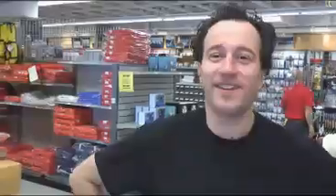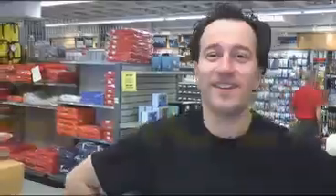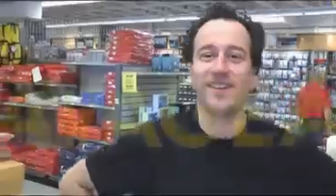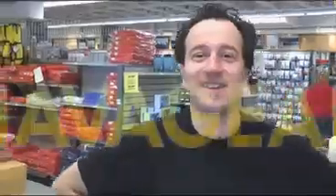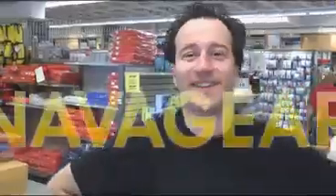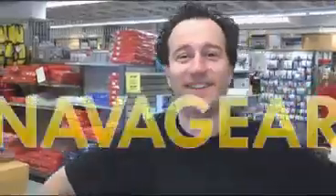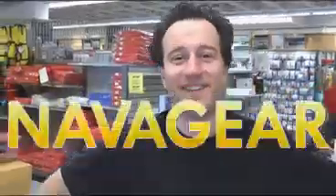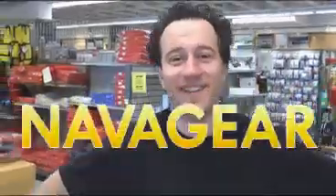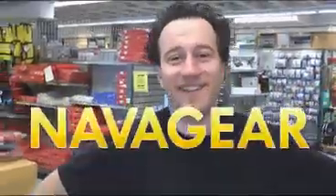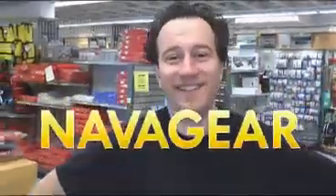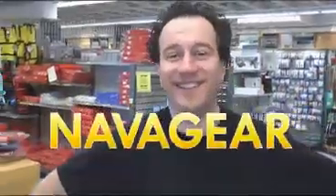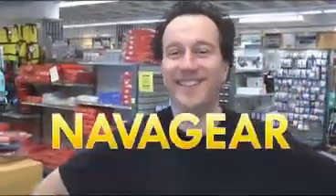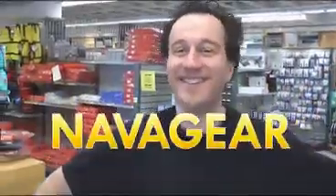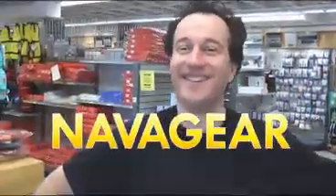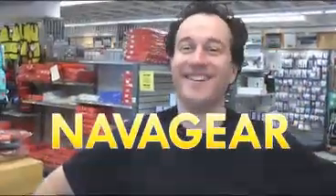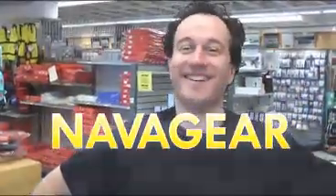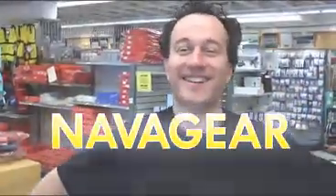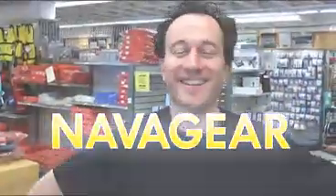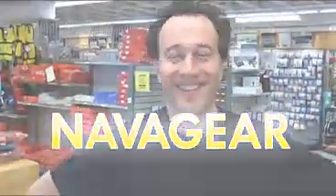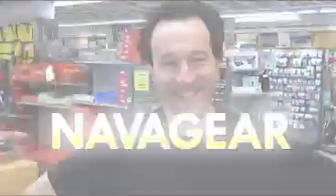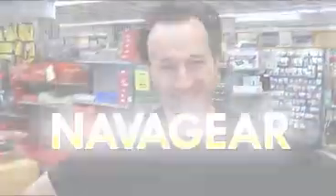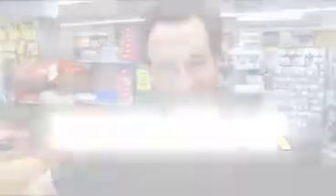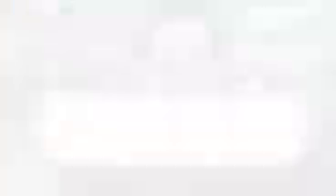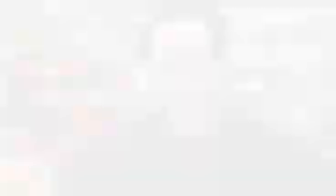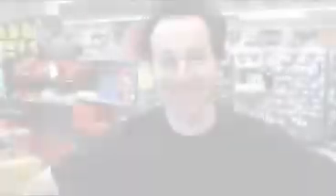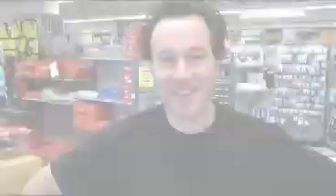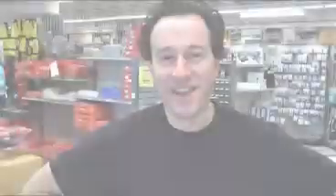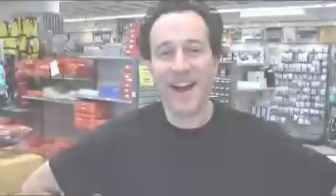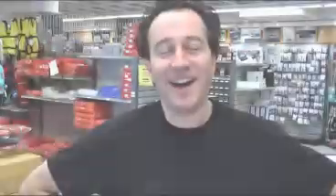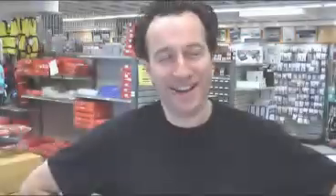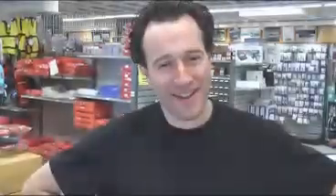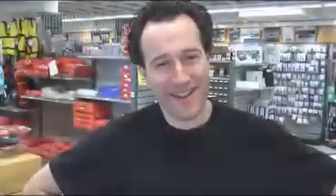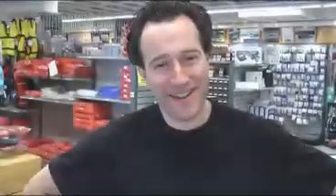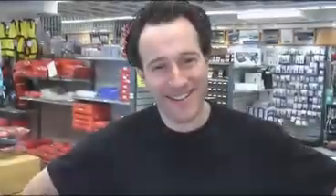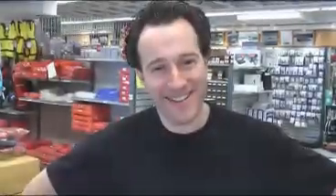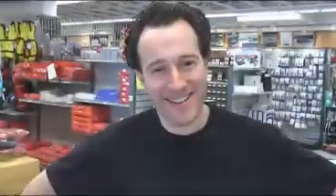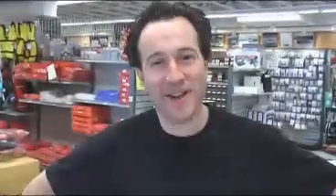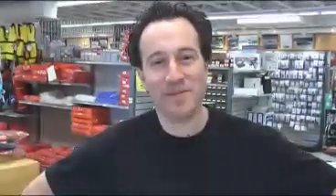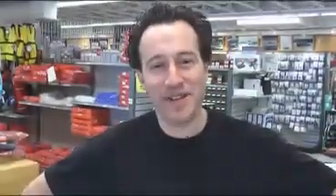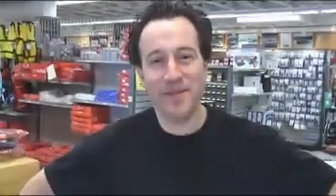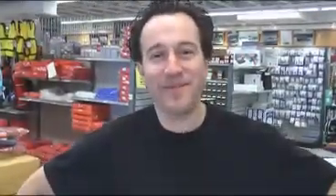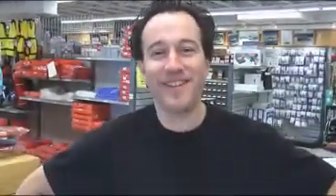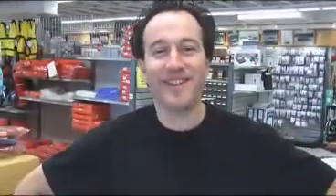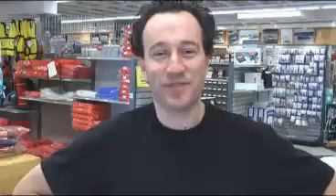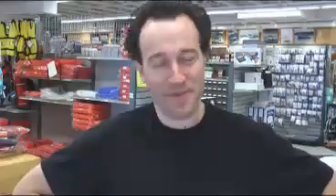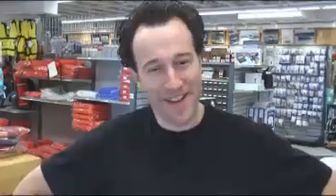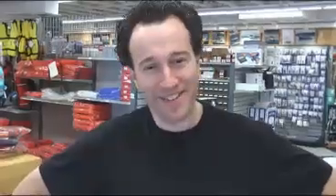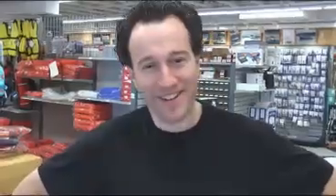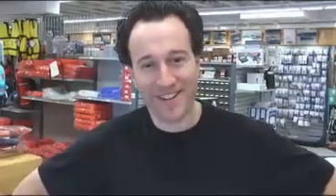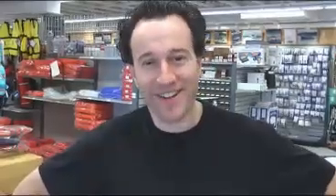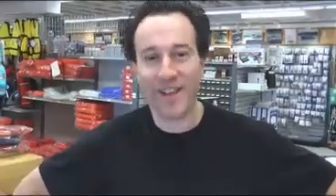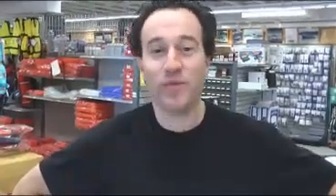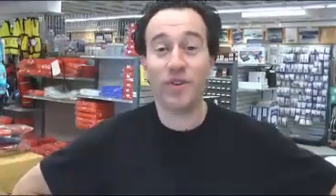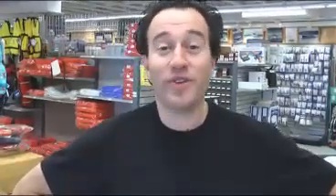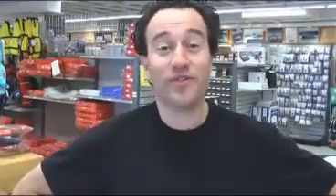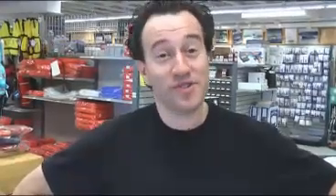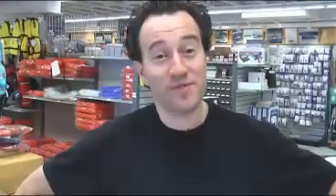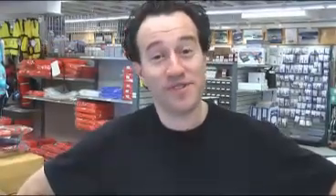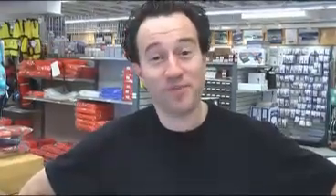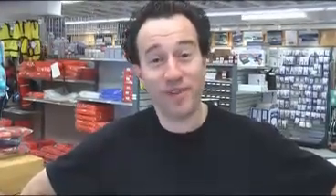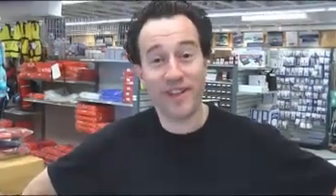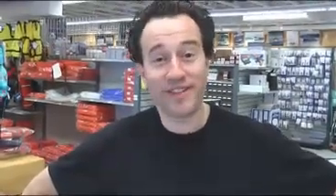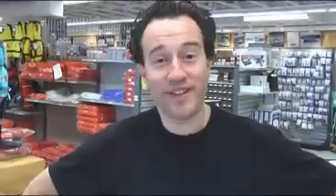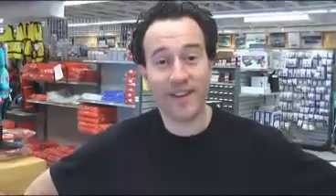So, Tim, tell us where we are and what we're doing. I'm Tim from Navigear, and we're at Fisheries Supply today.